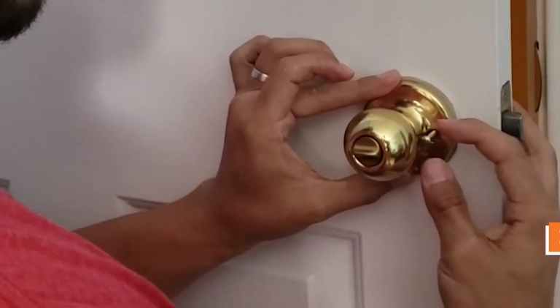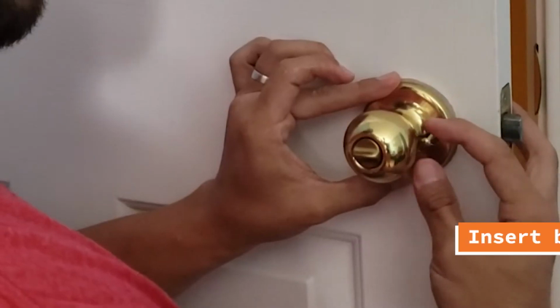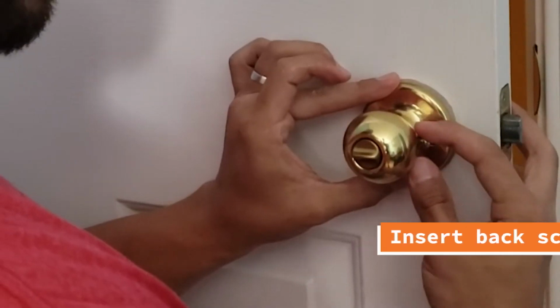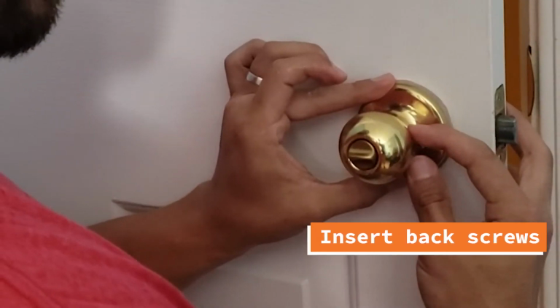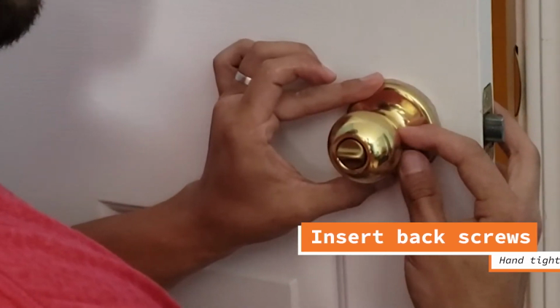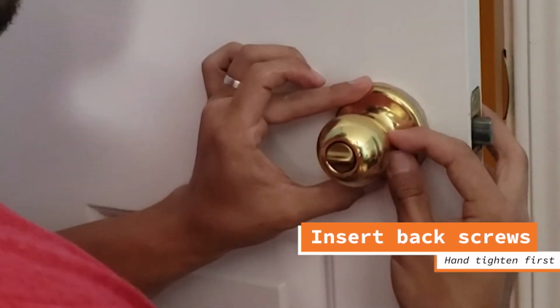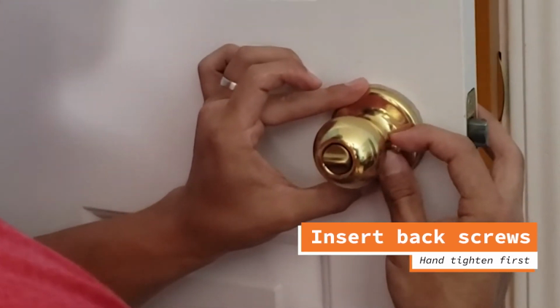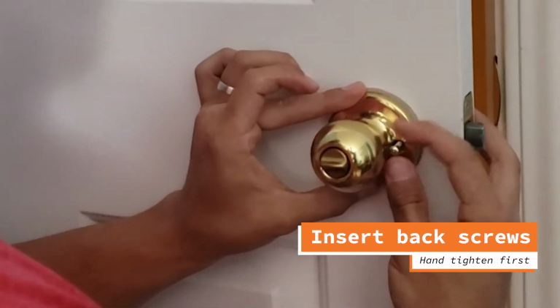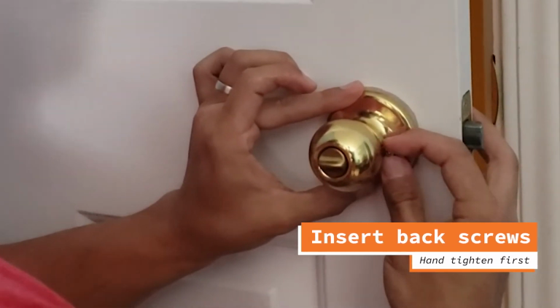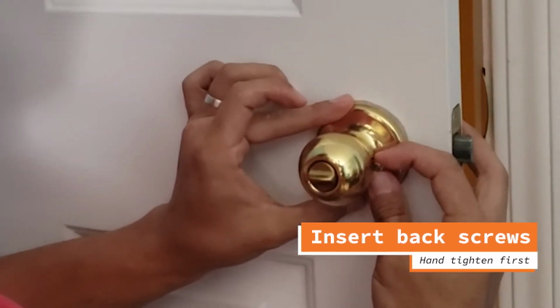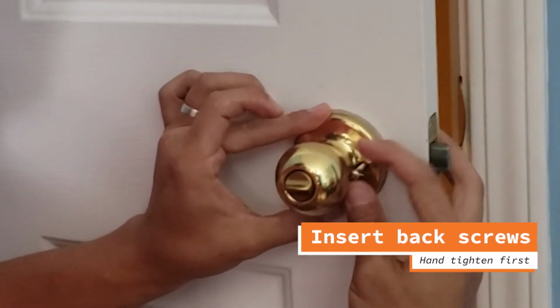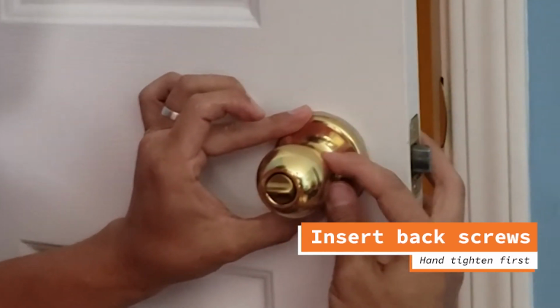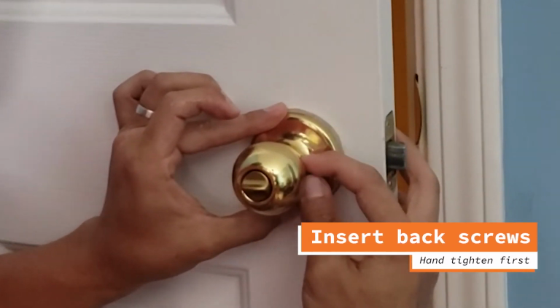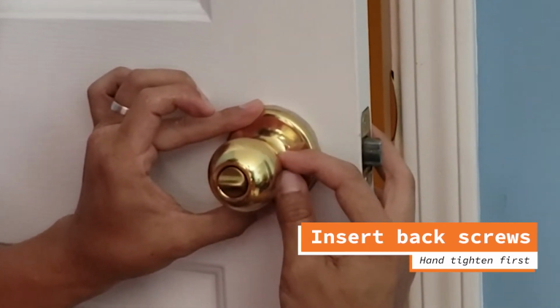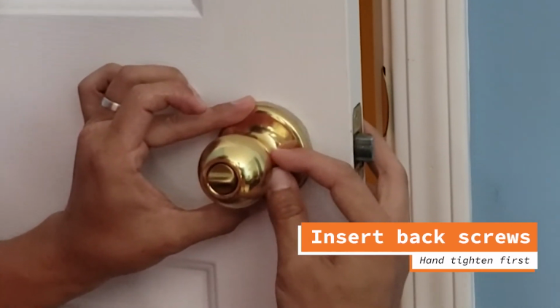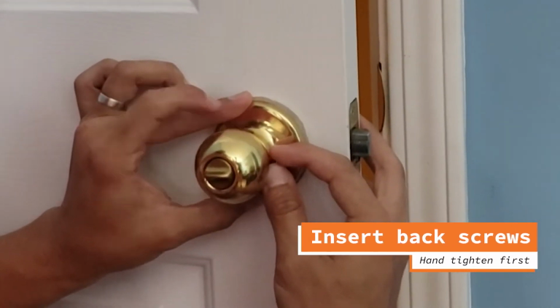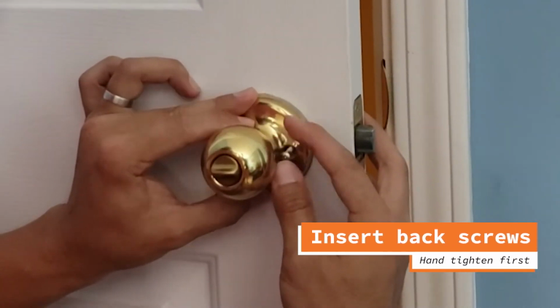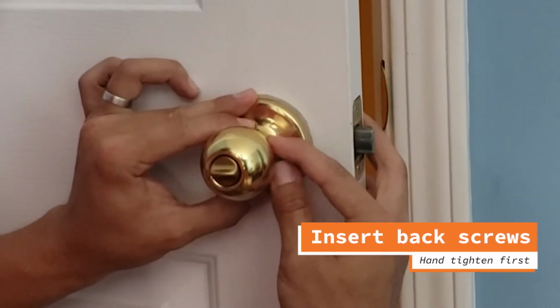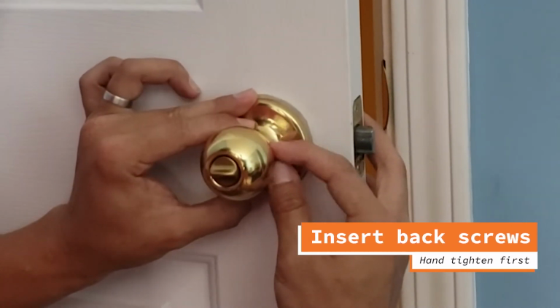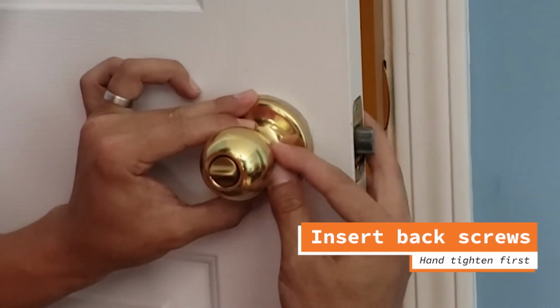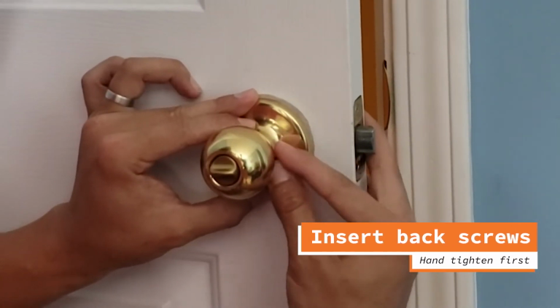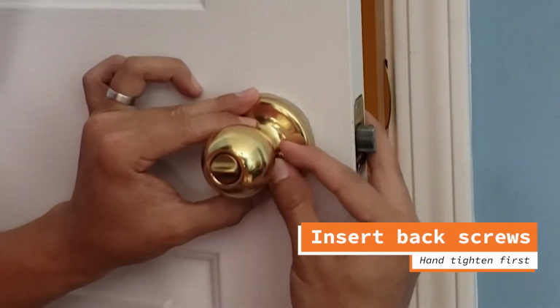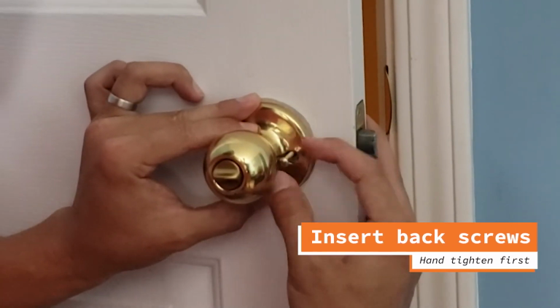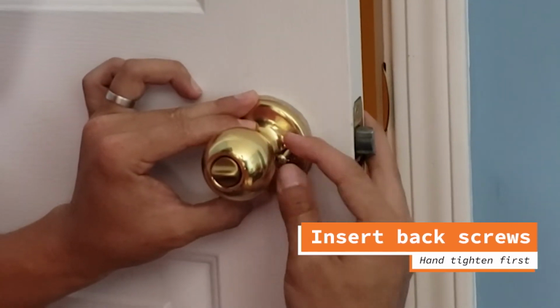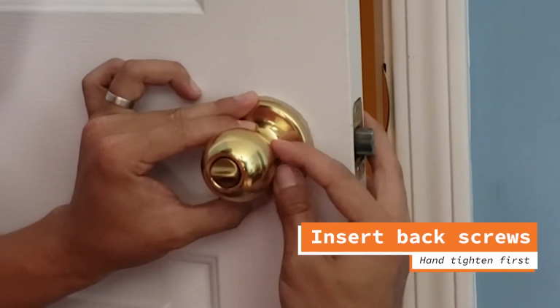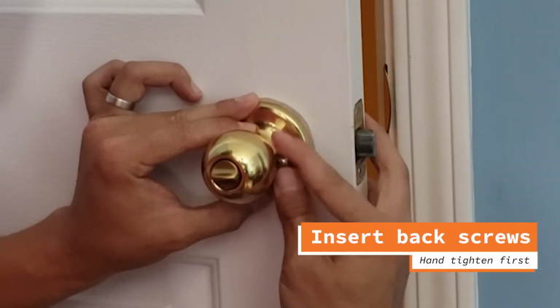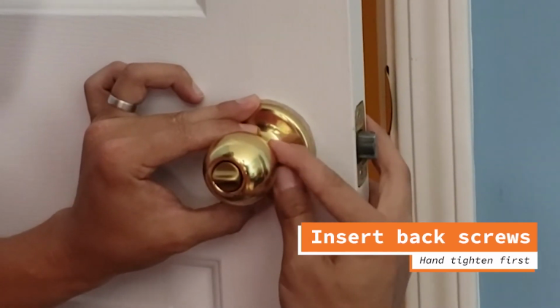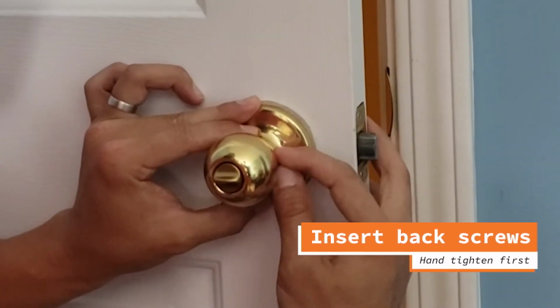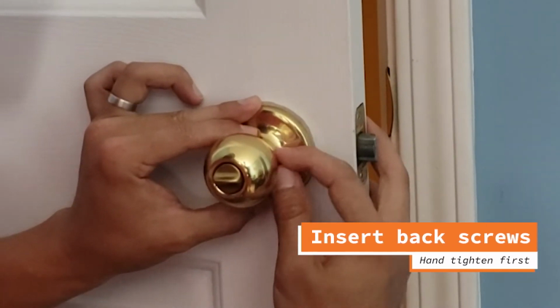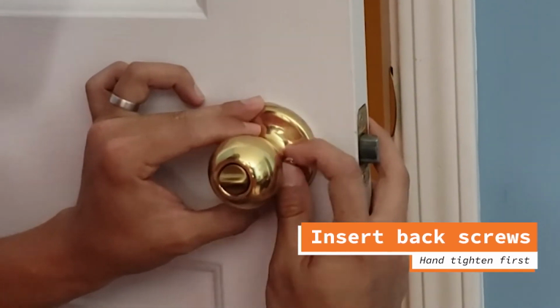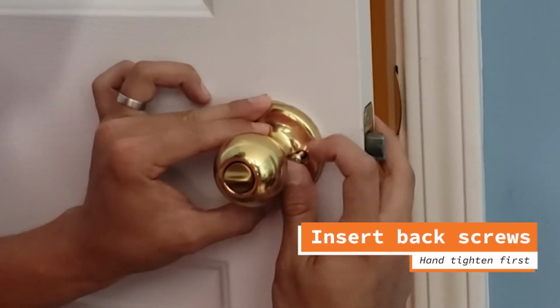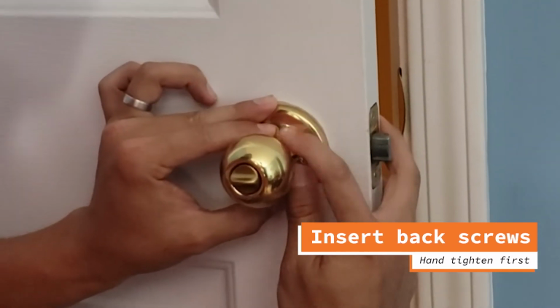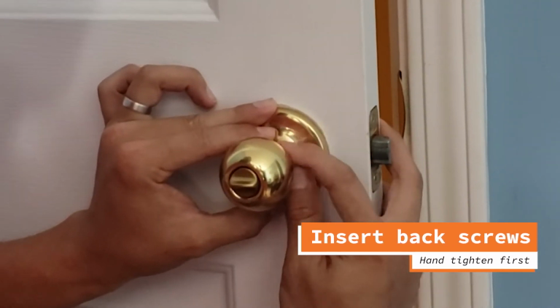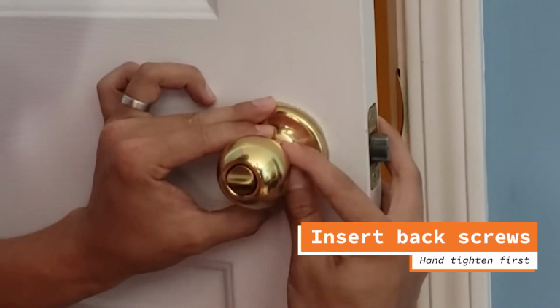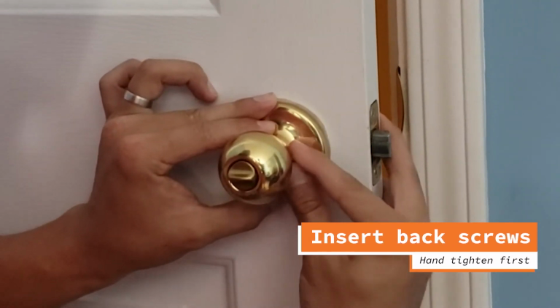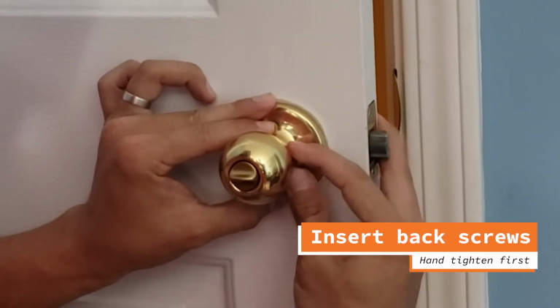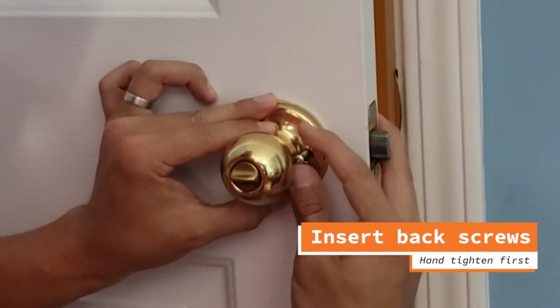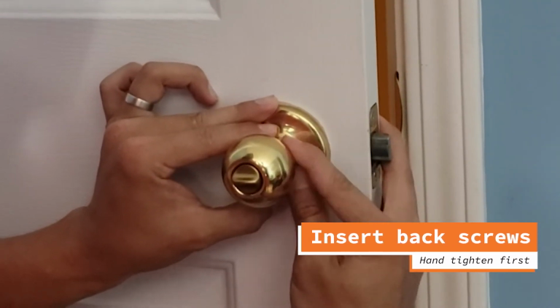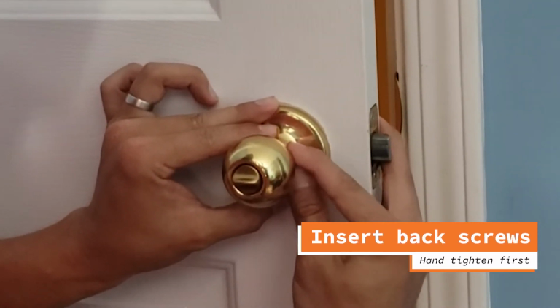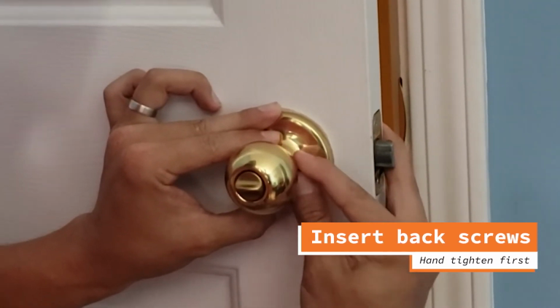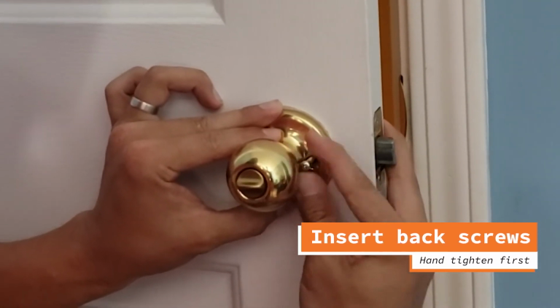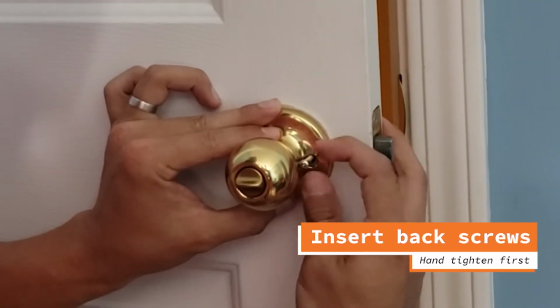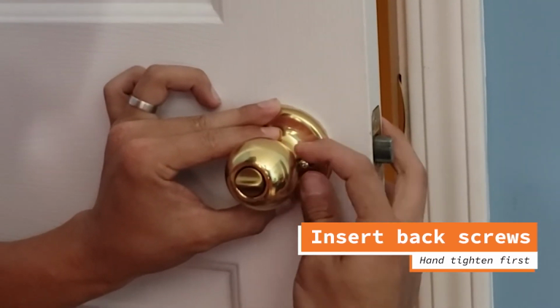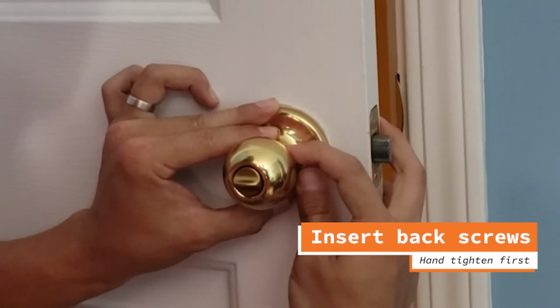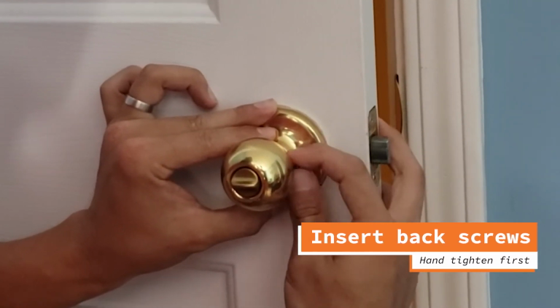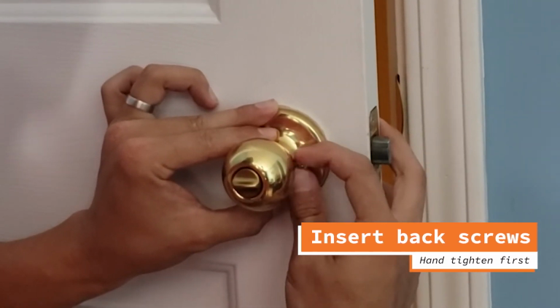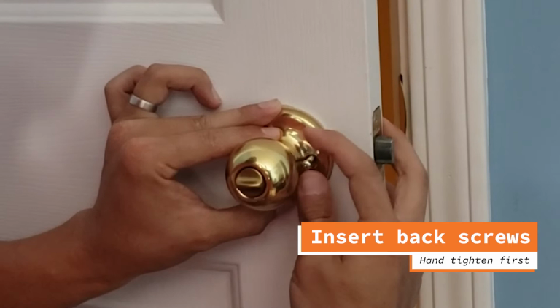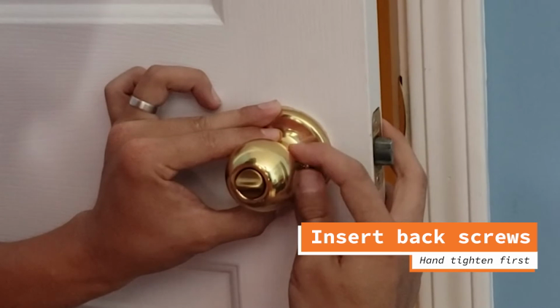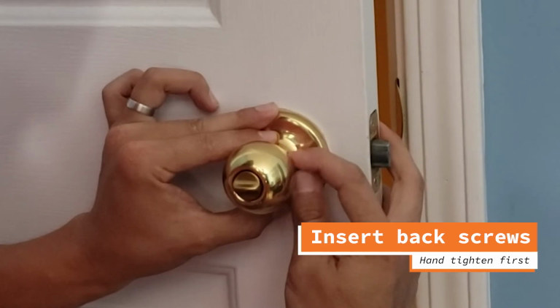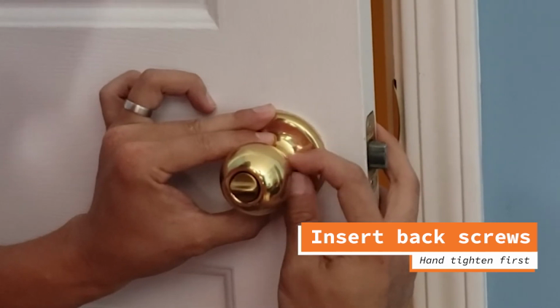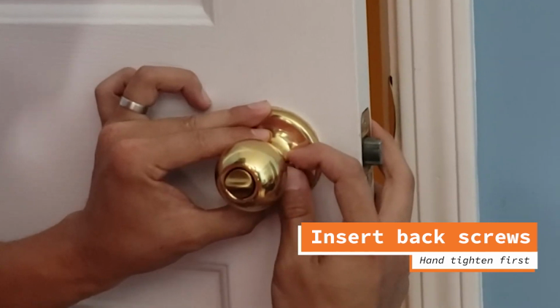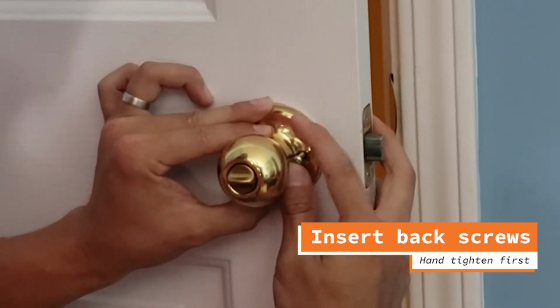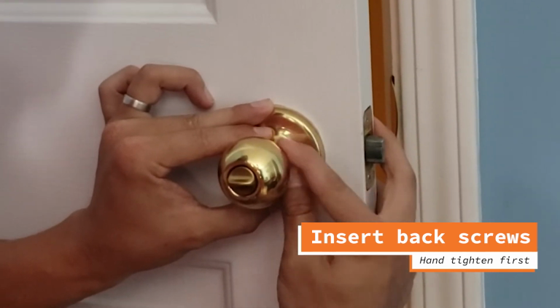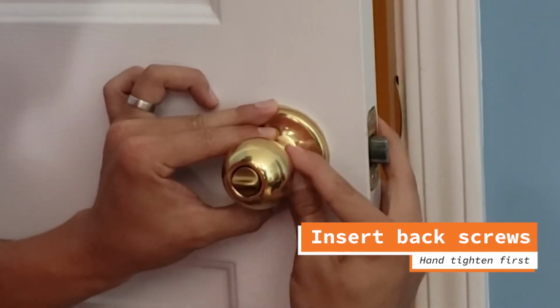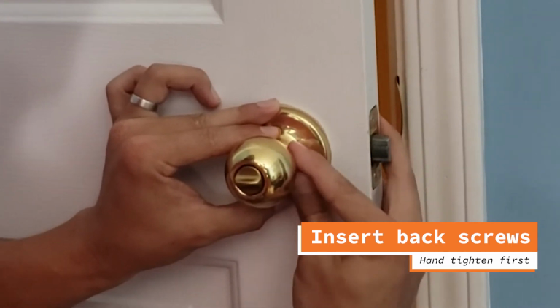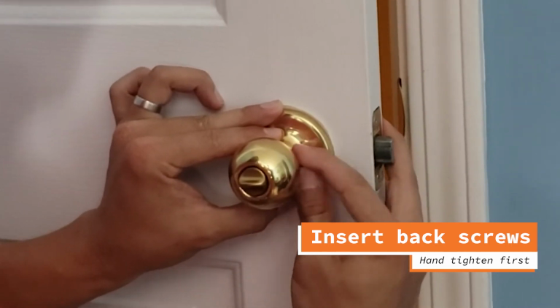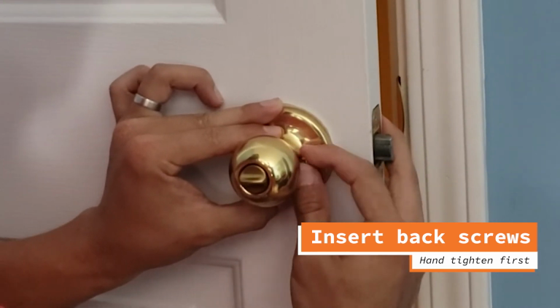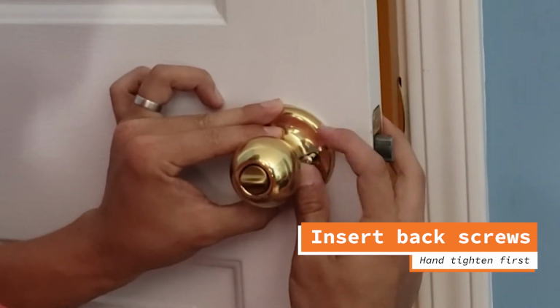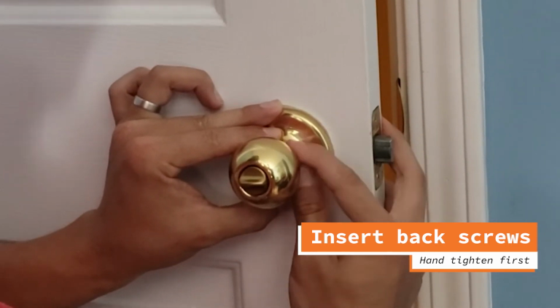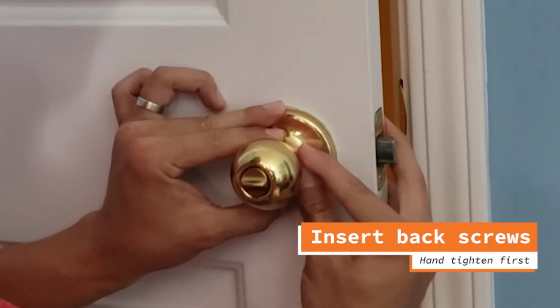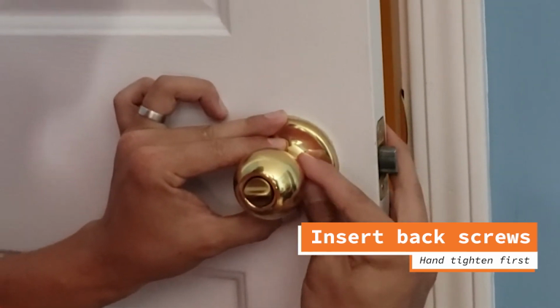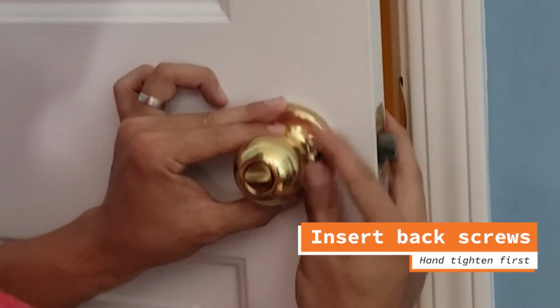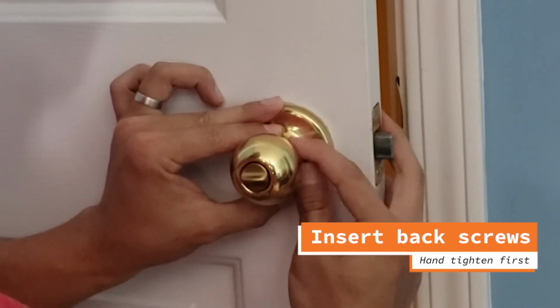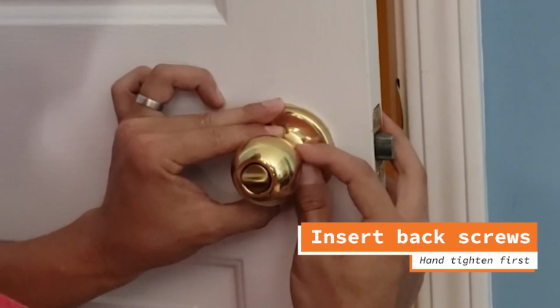Now with the back screws, we want to use our hands so that we can find and align the screw to the hole before we start using our screwdriver or drill gun.